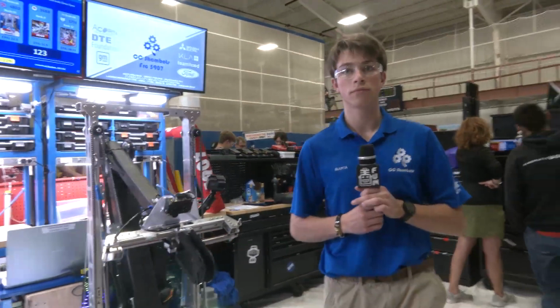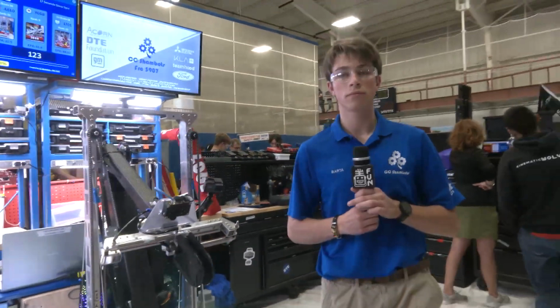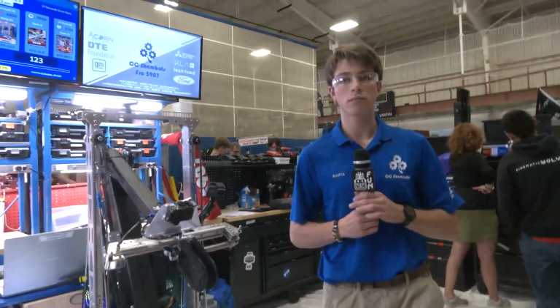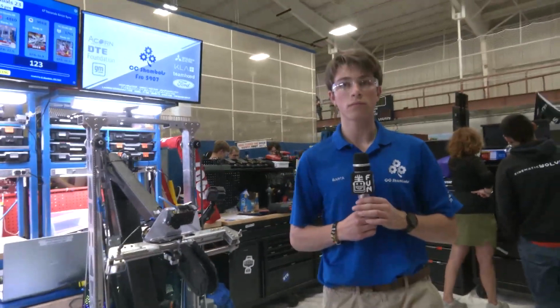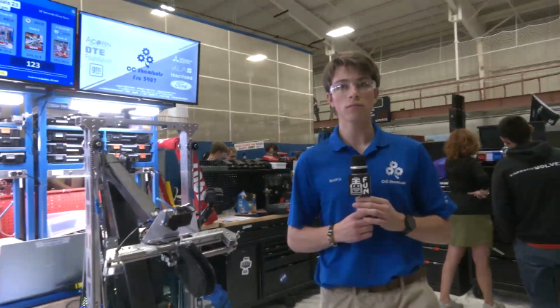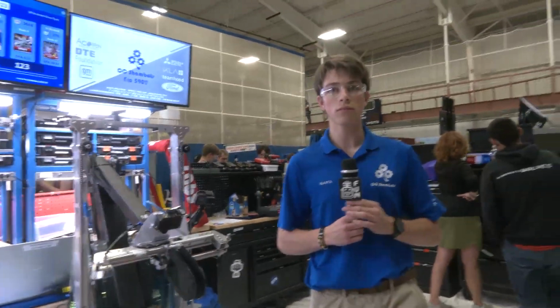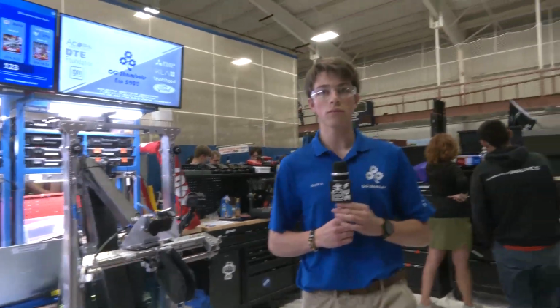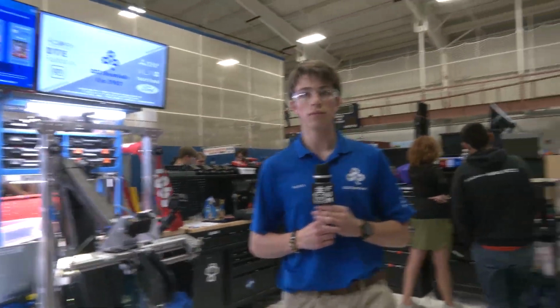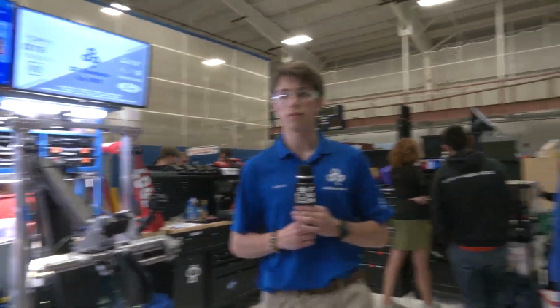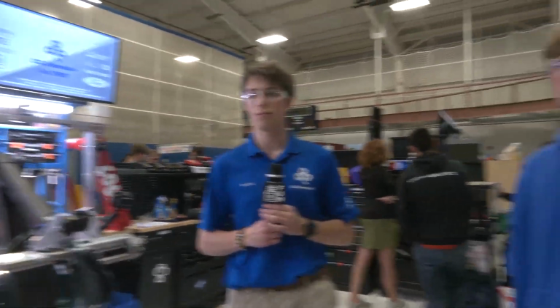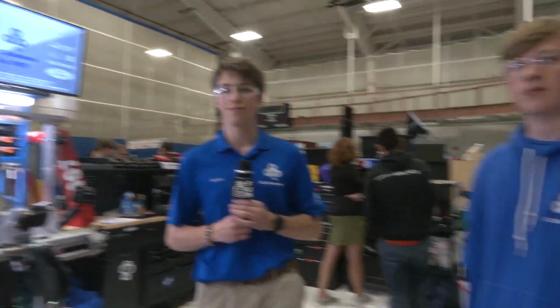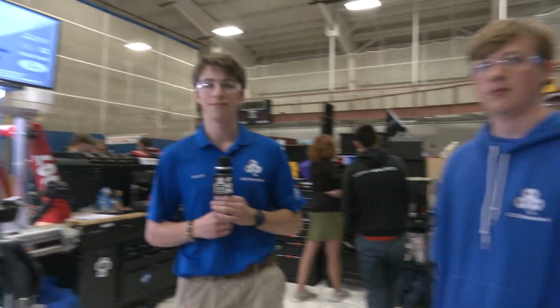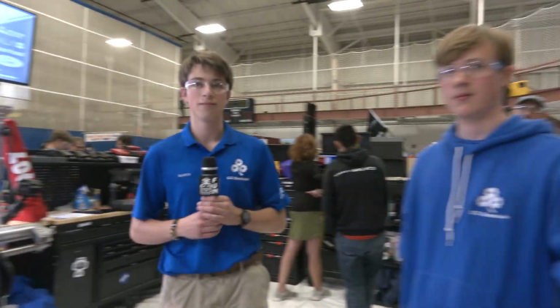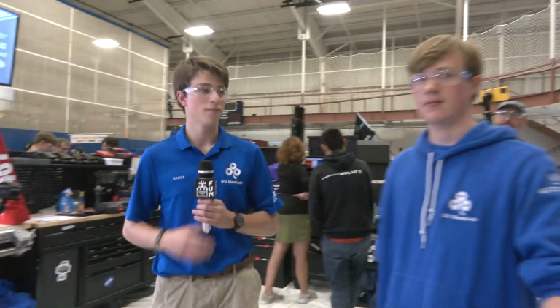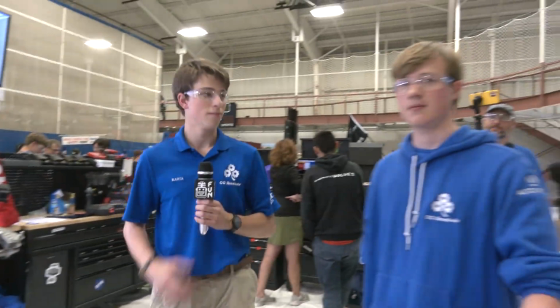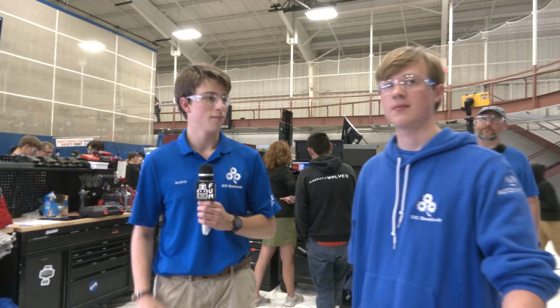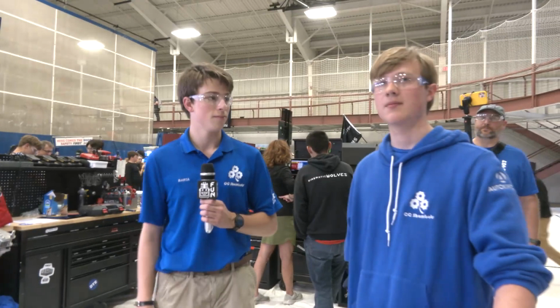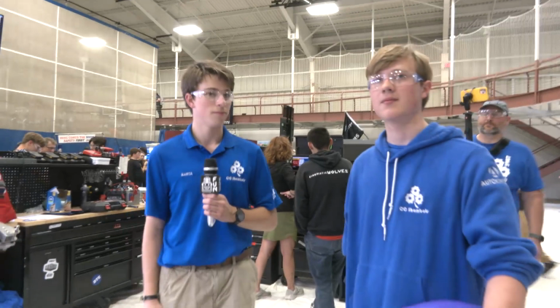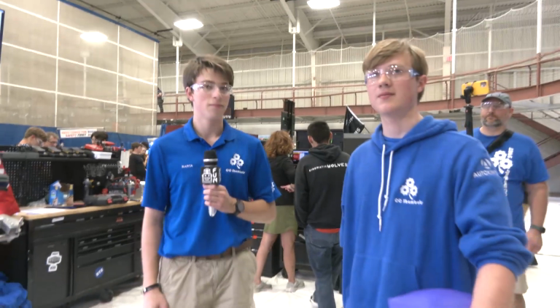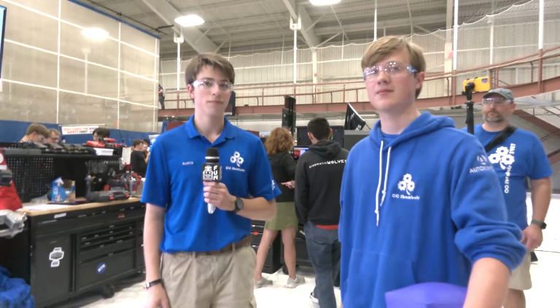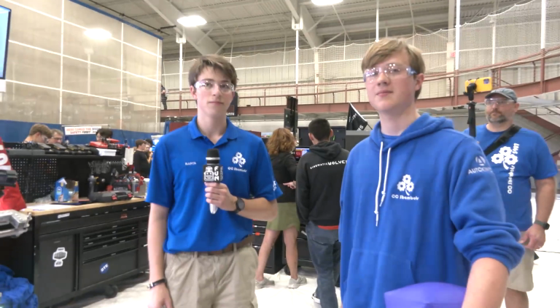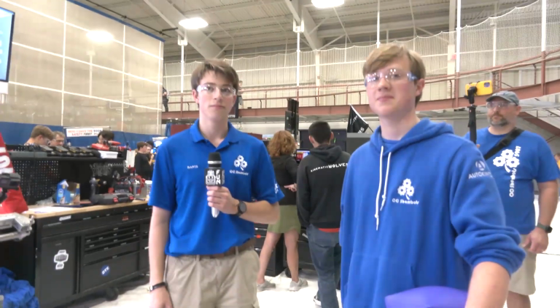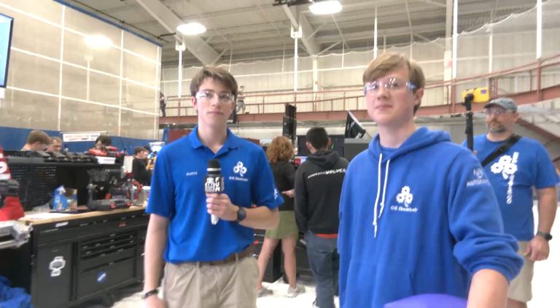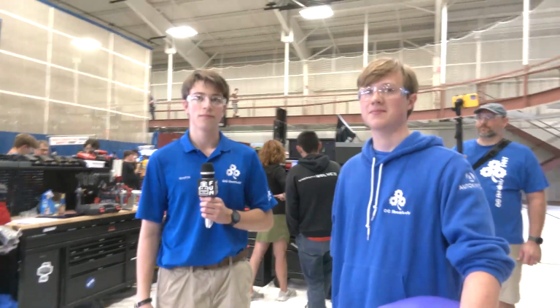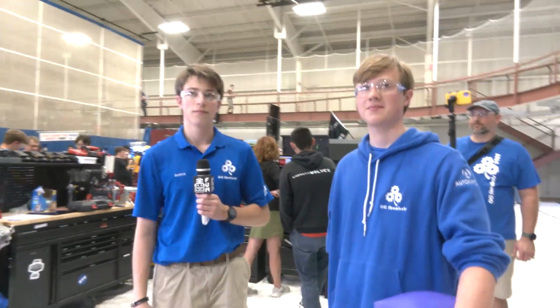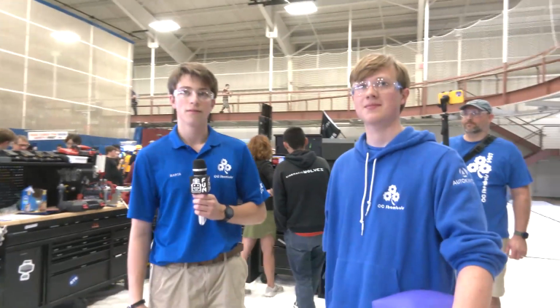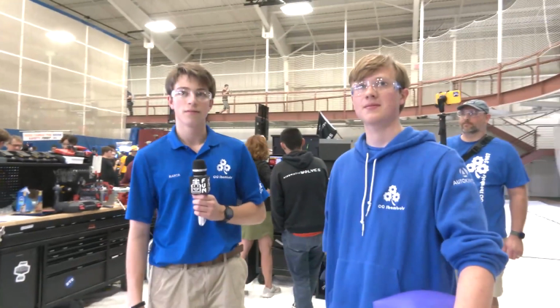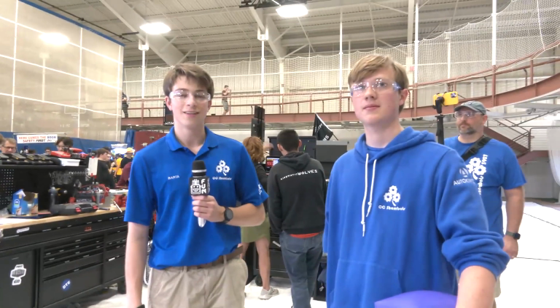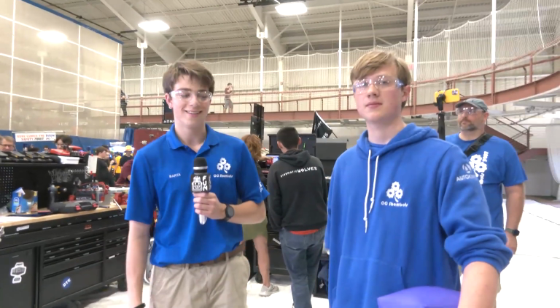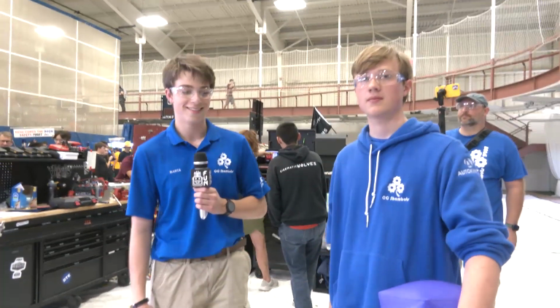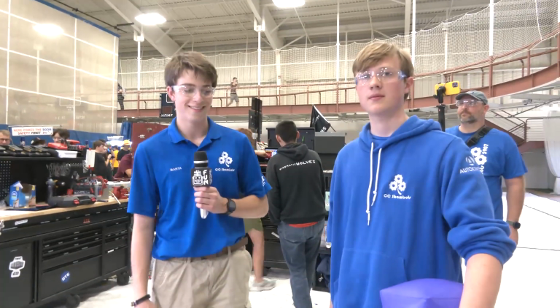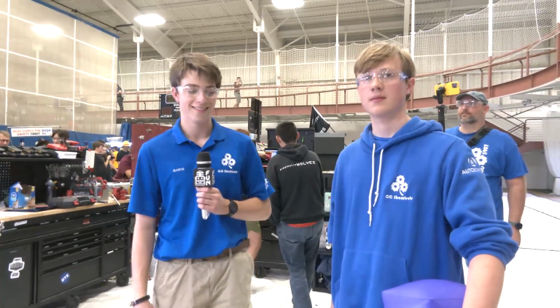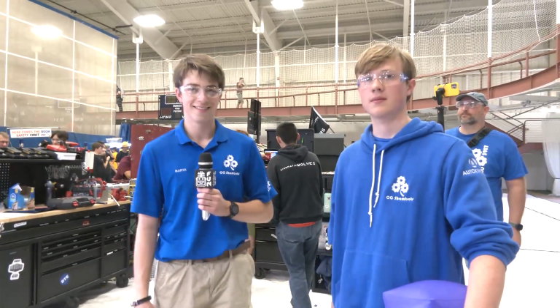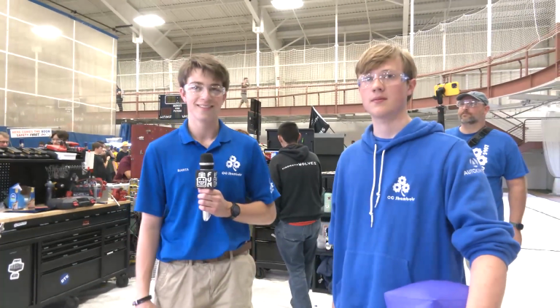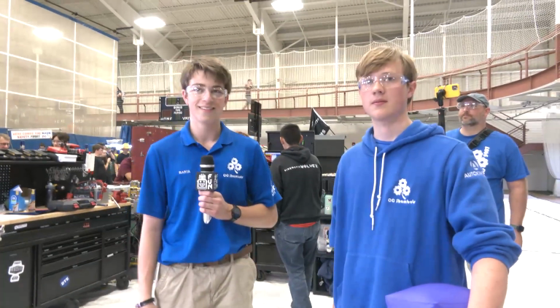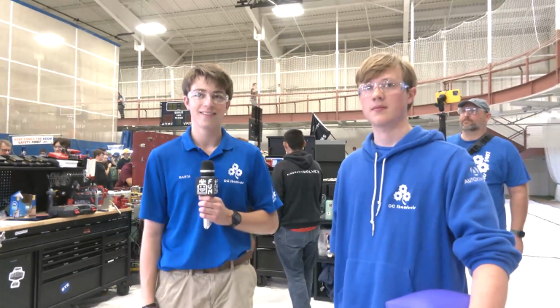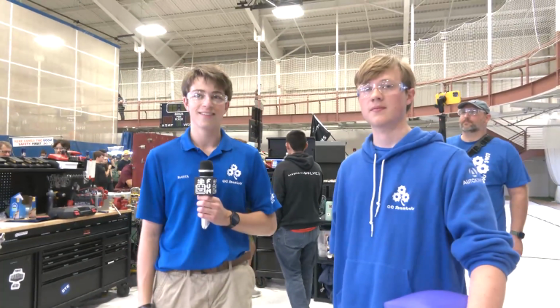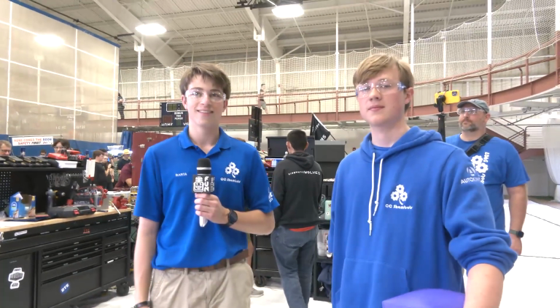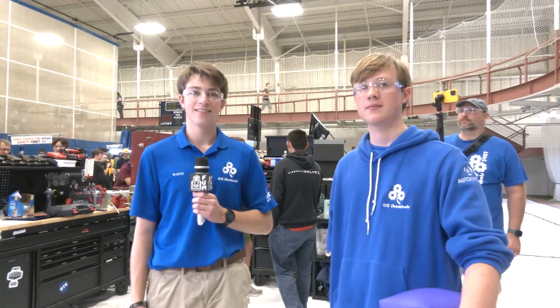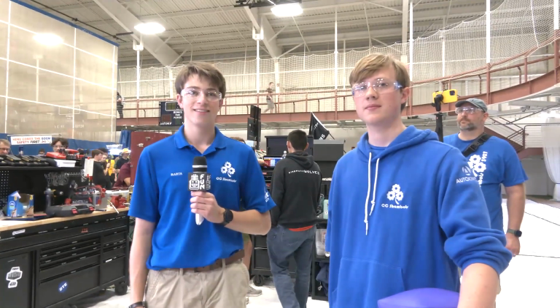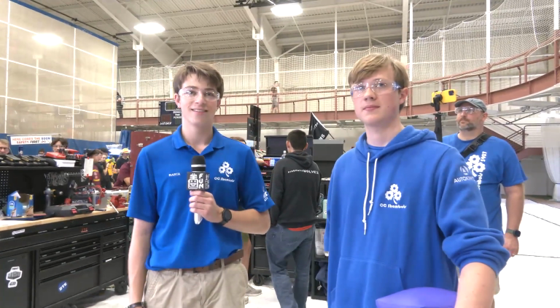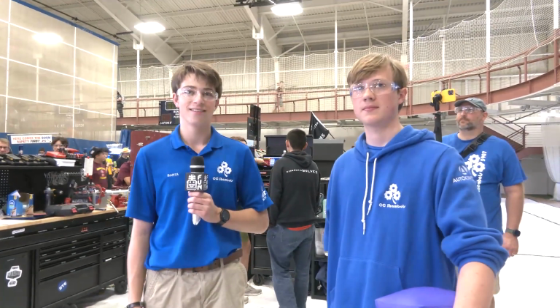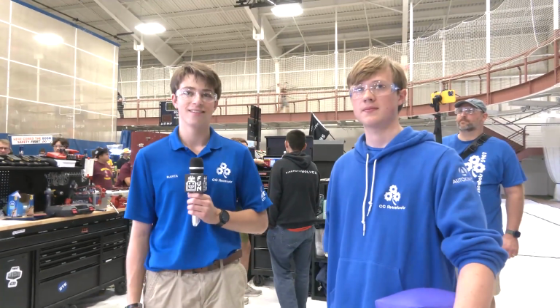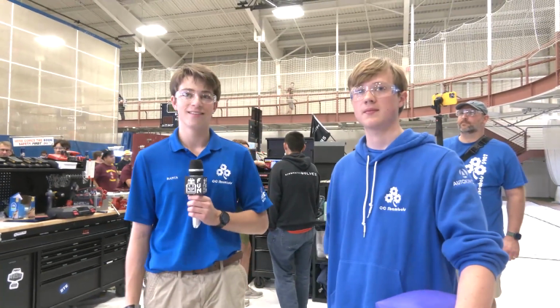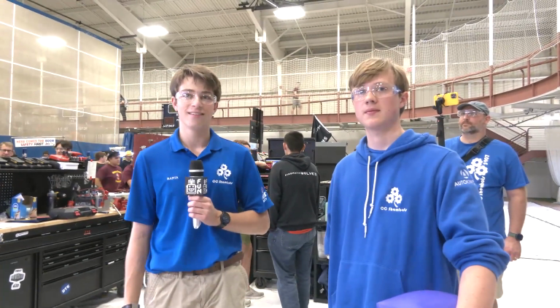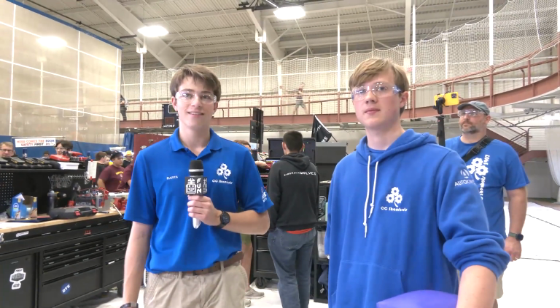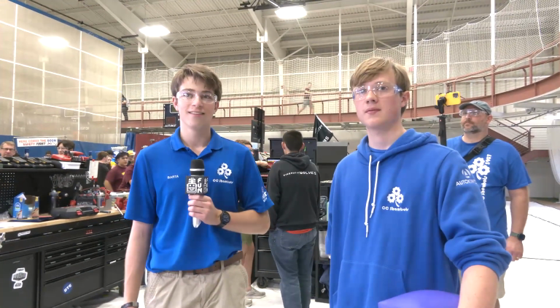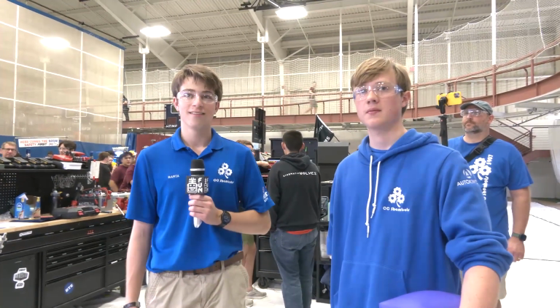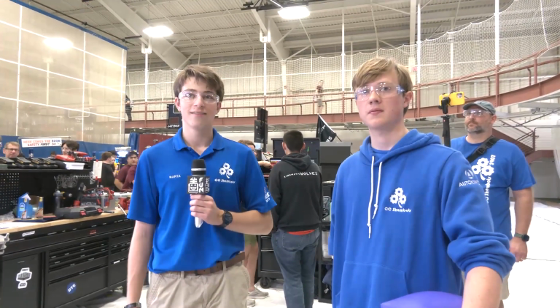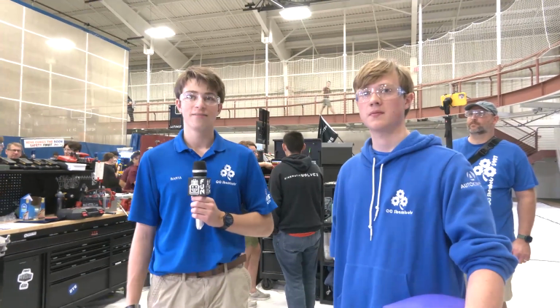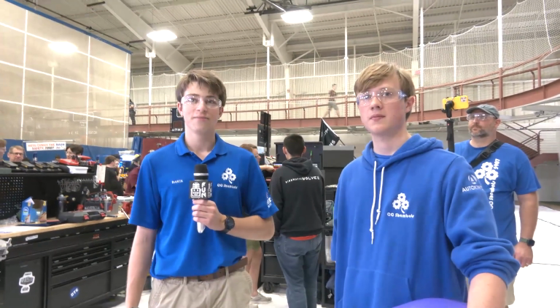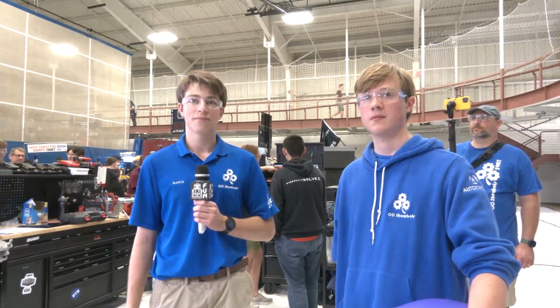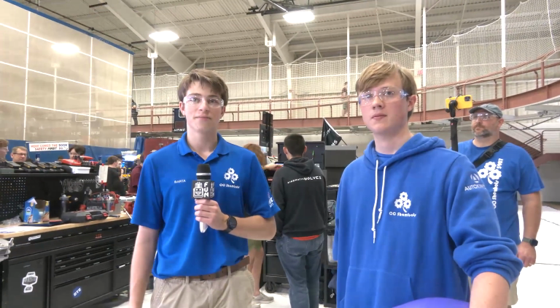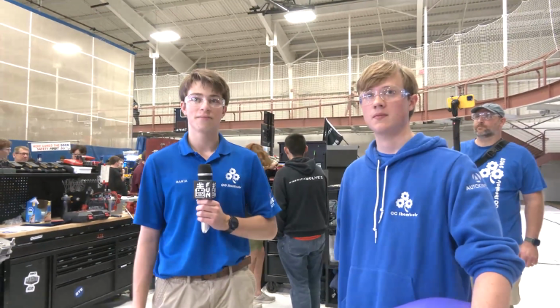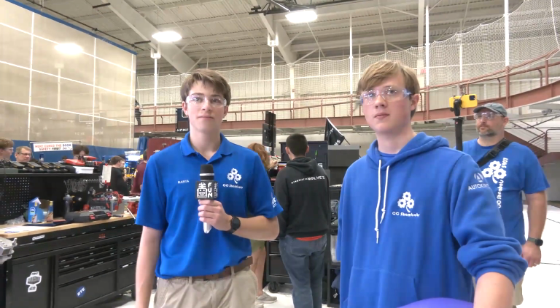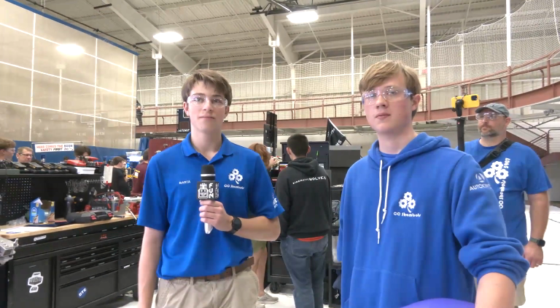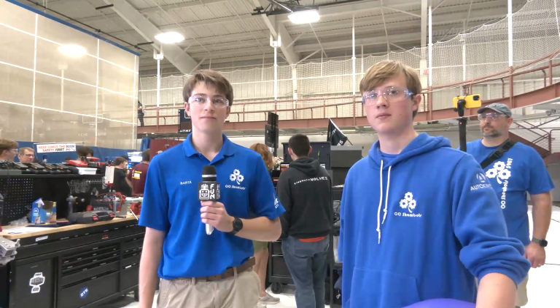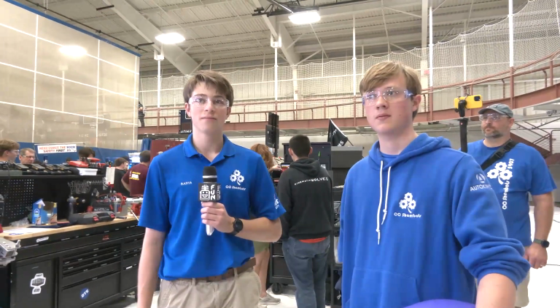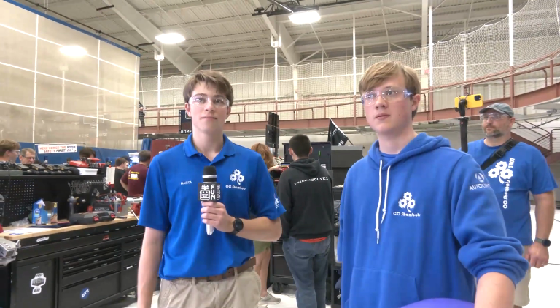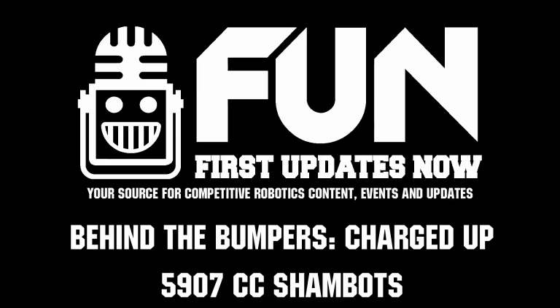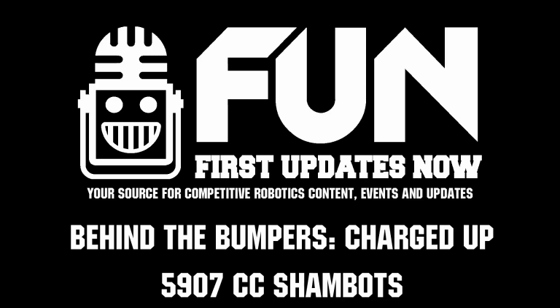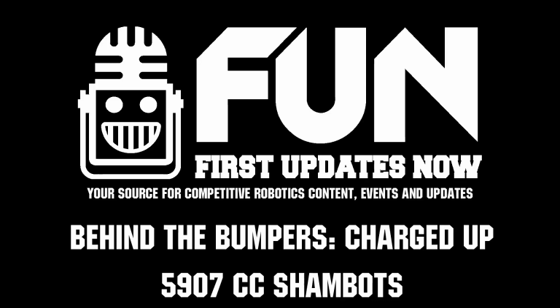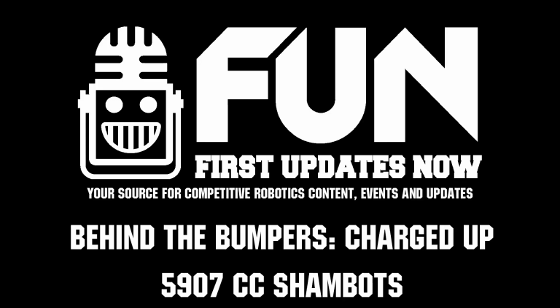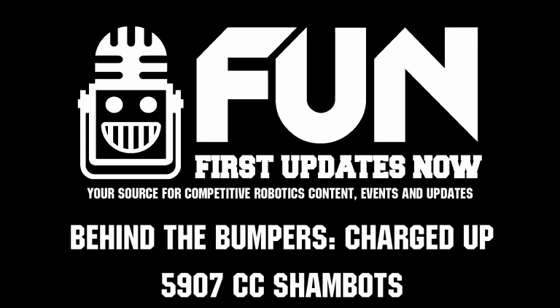CC ShamBots, thank you so much for telling us more about your team. Congratulations on a fantastic season and we can't wait to see what you bring for Crescendo. Good luck!